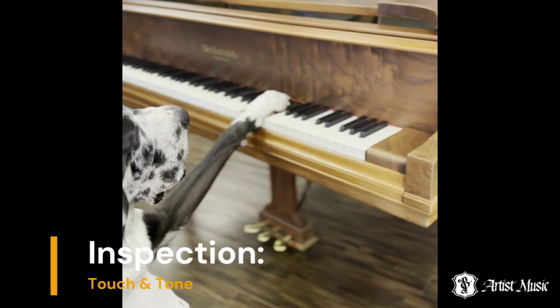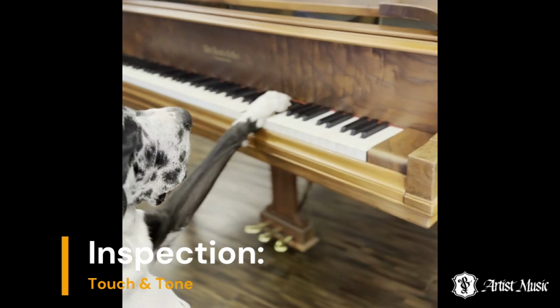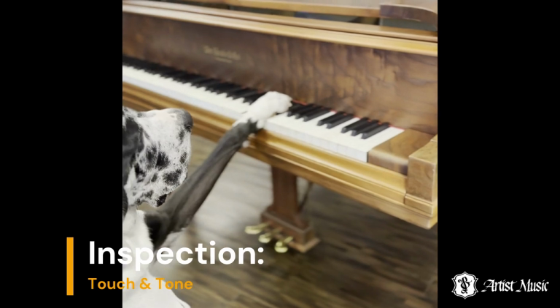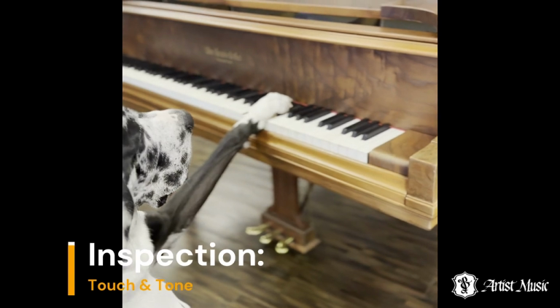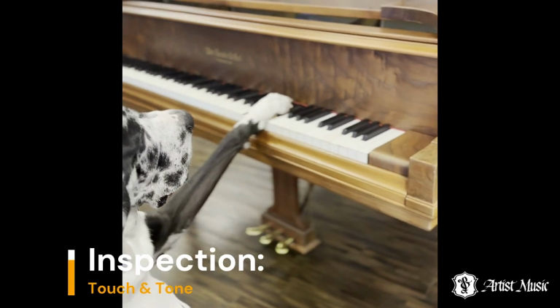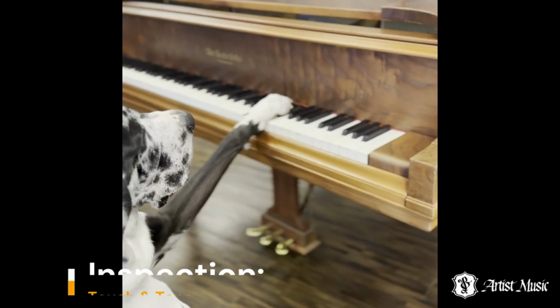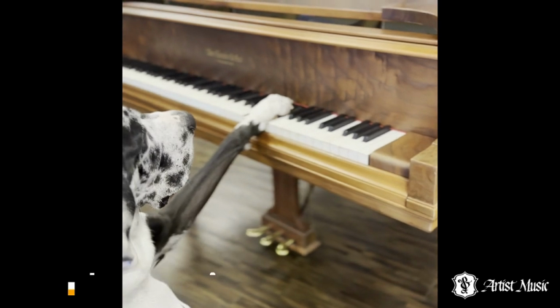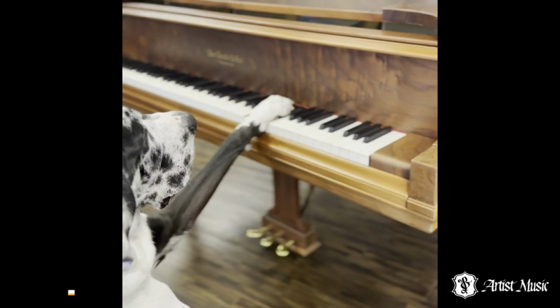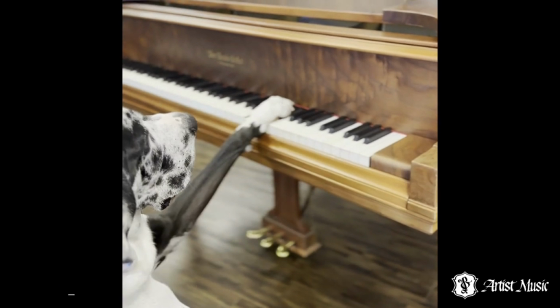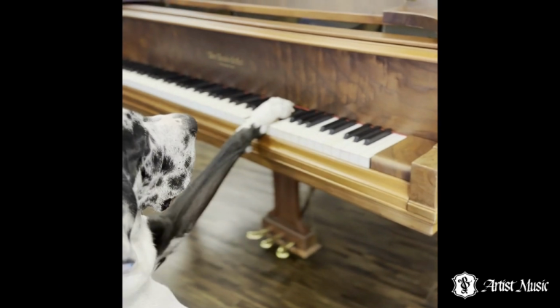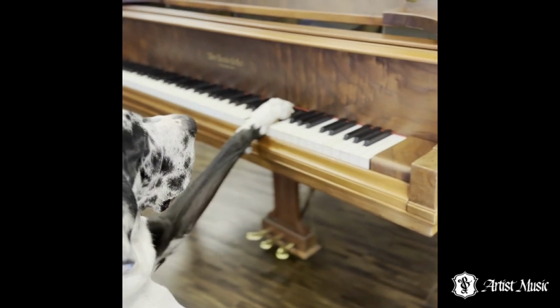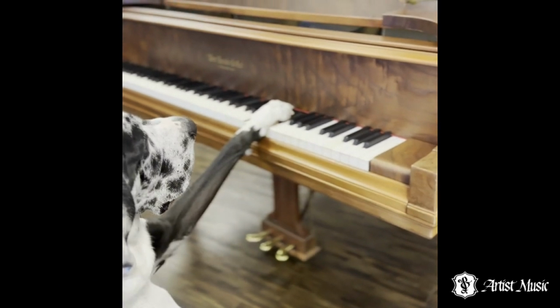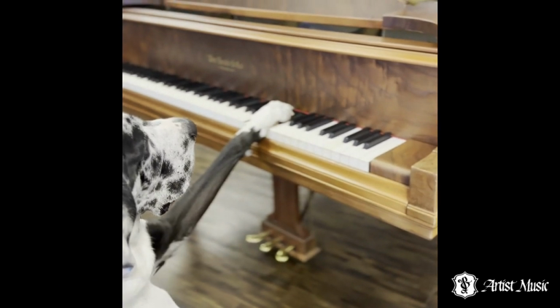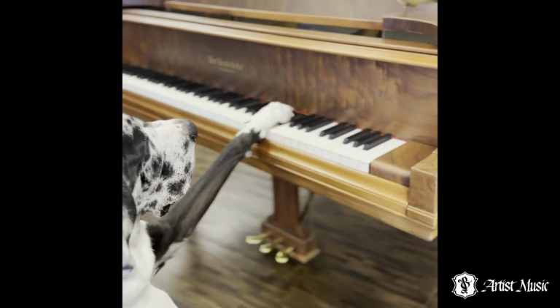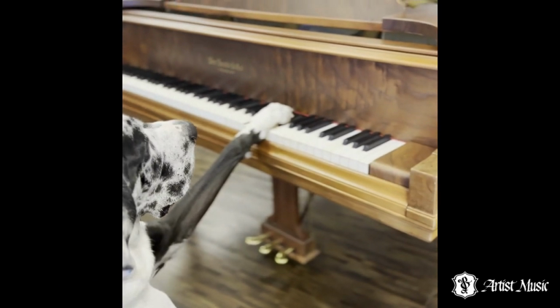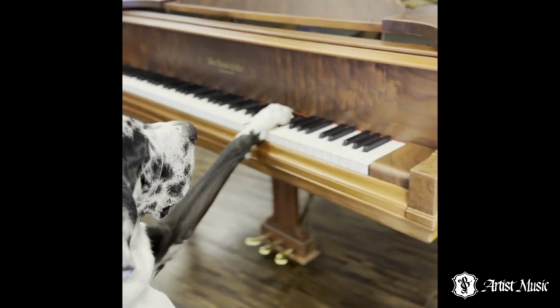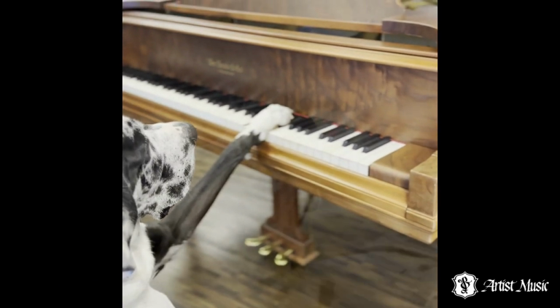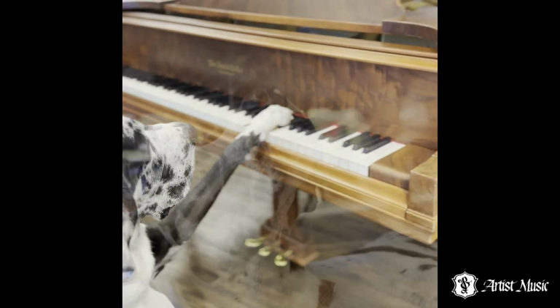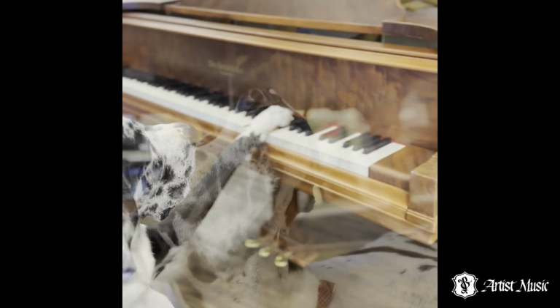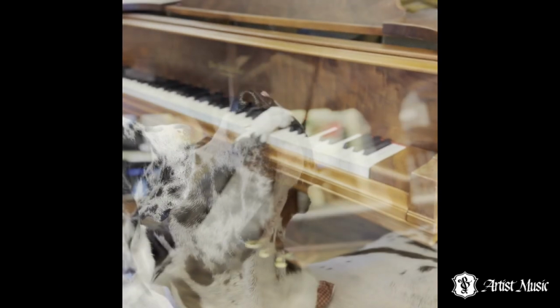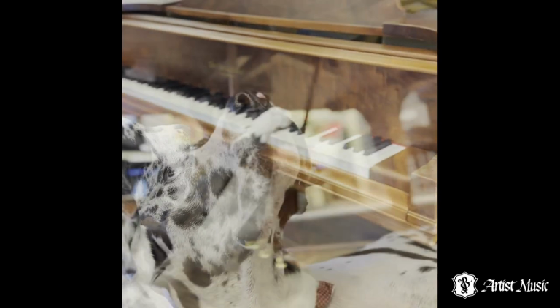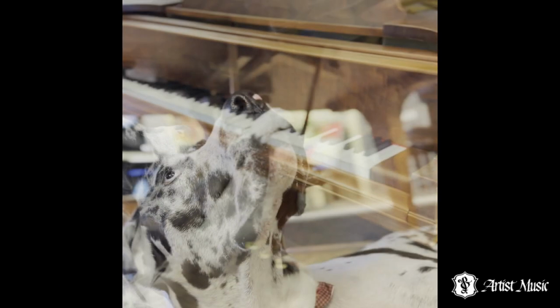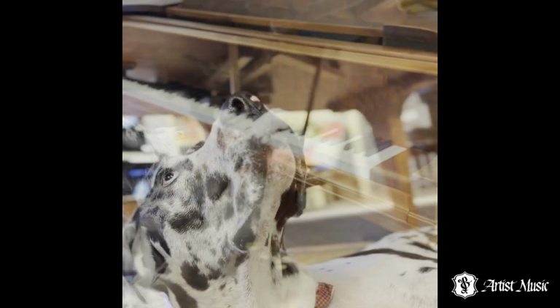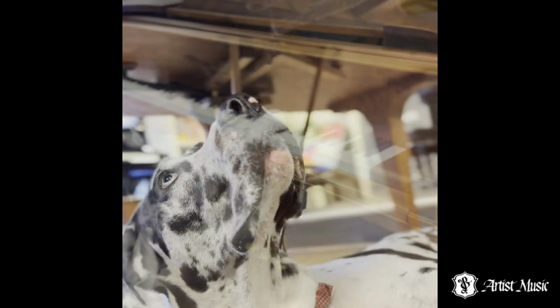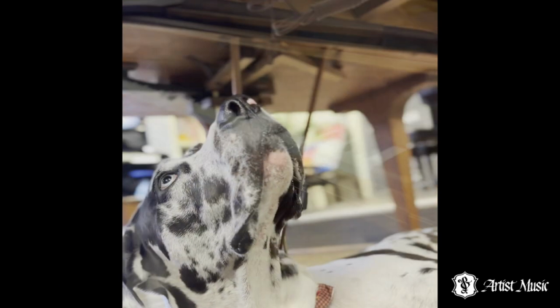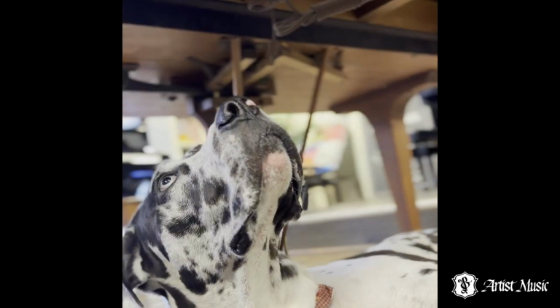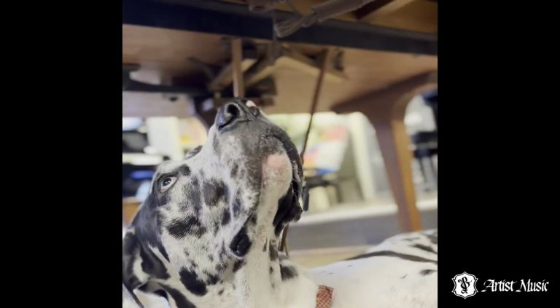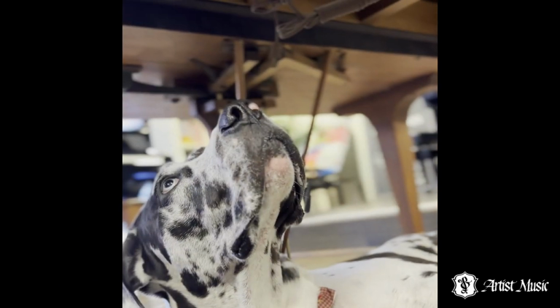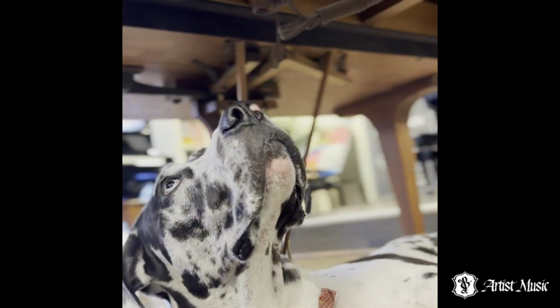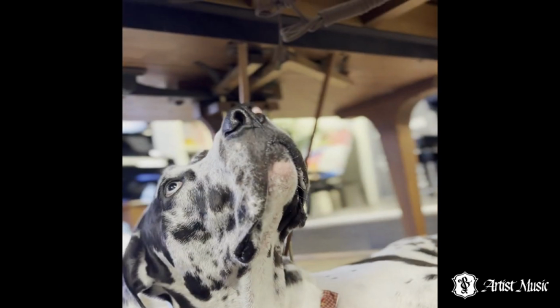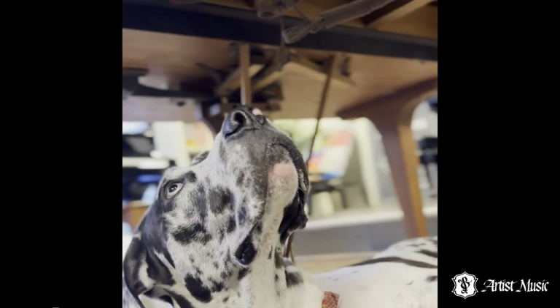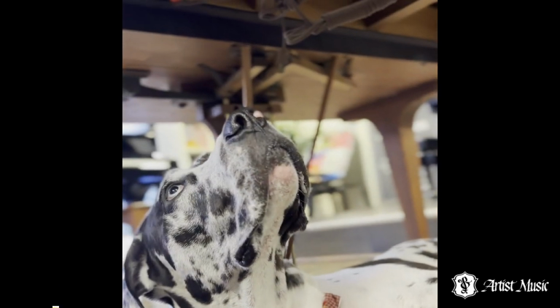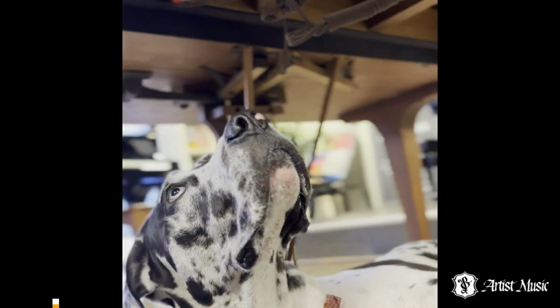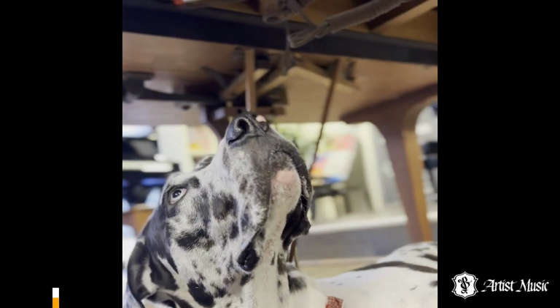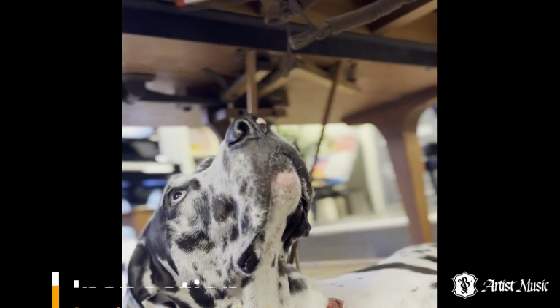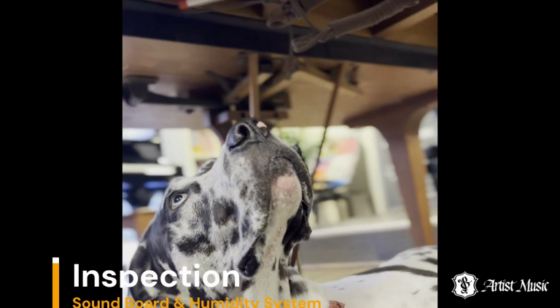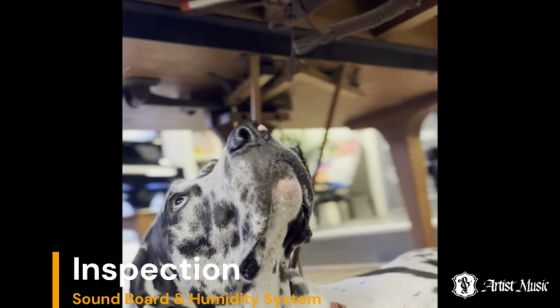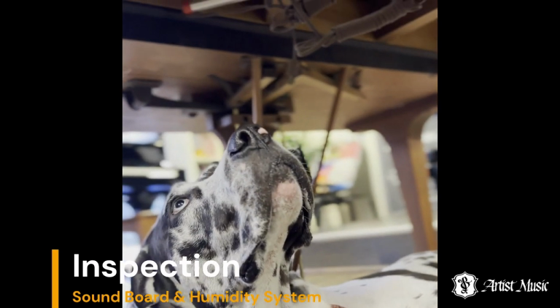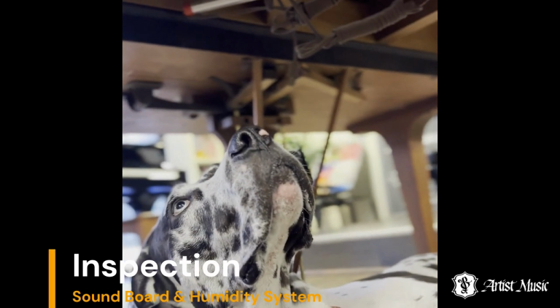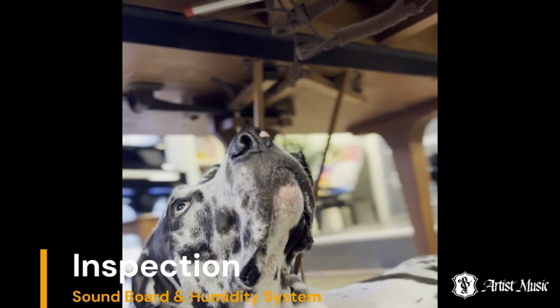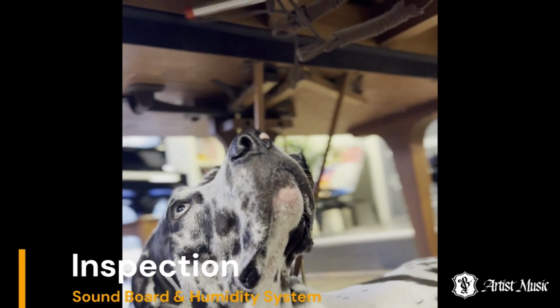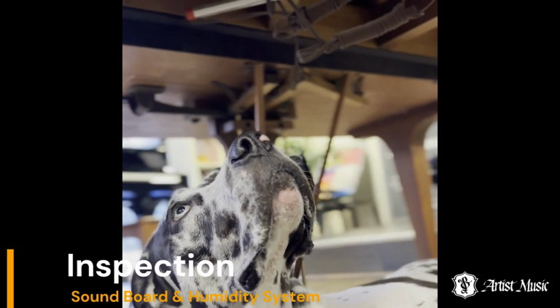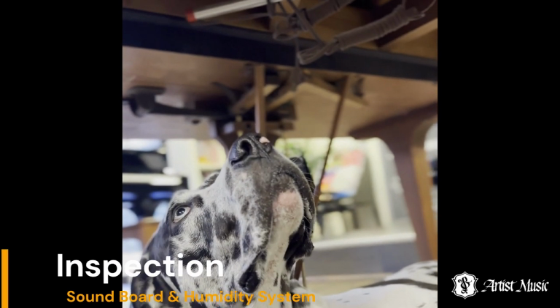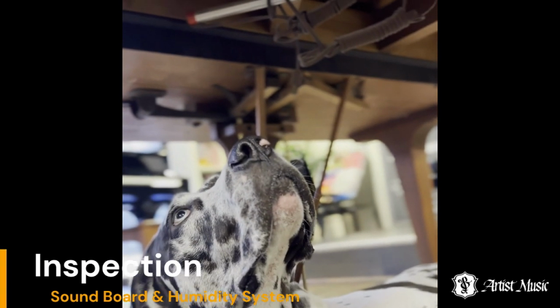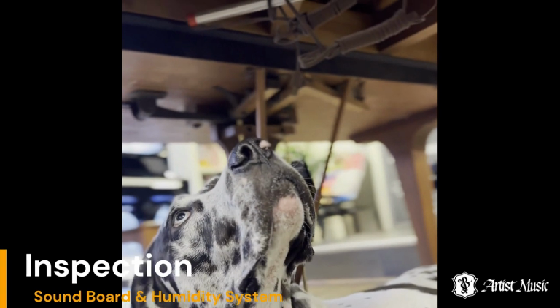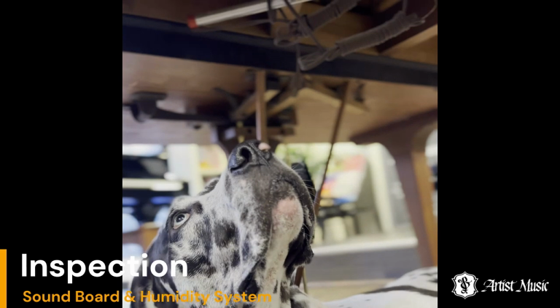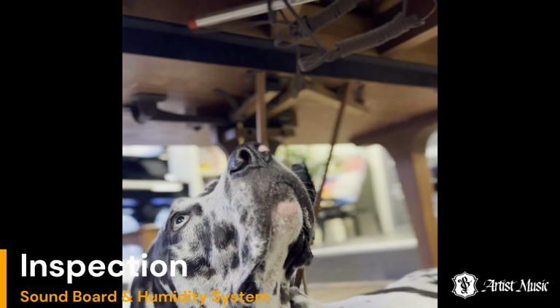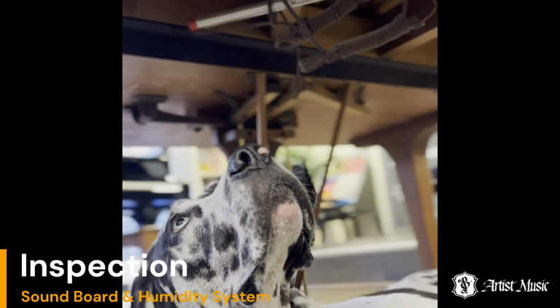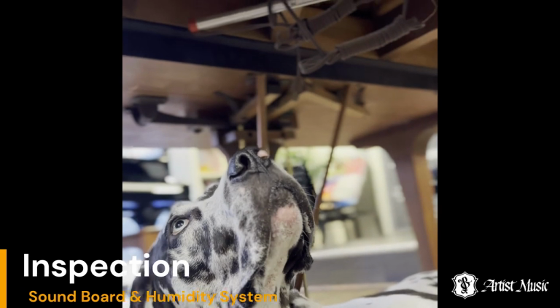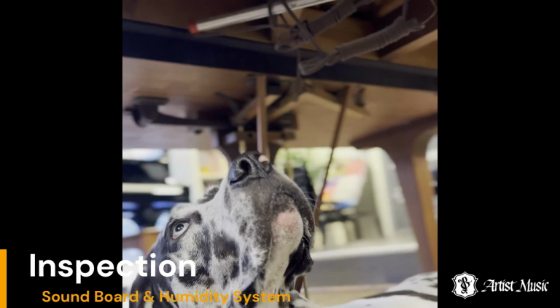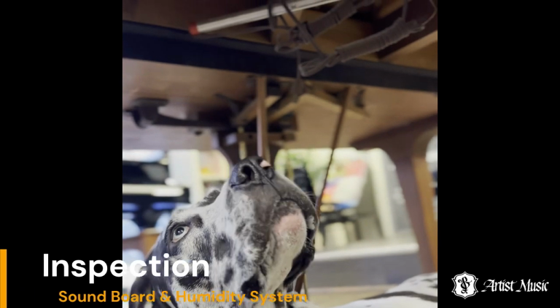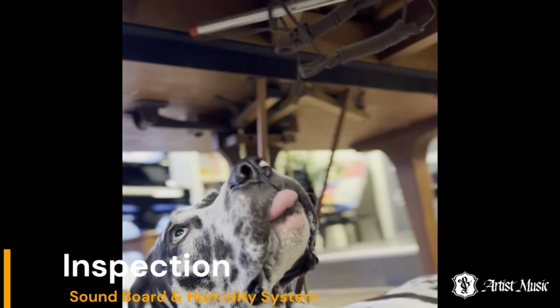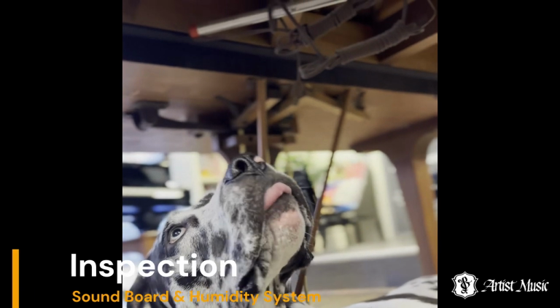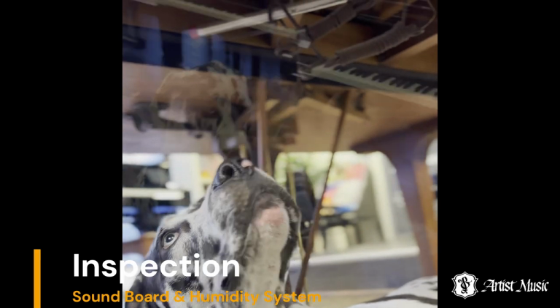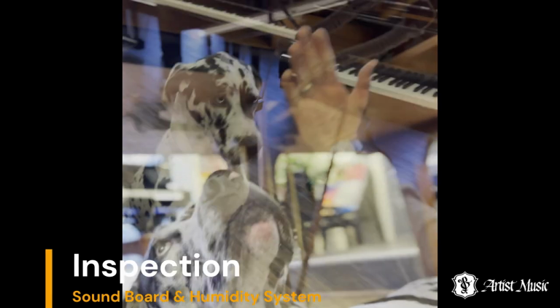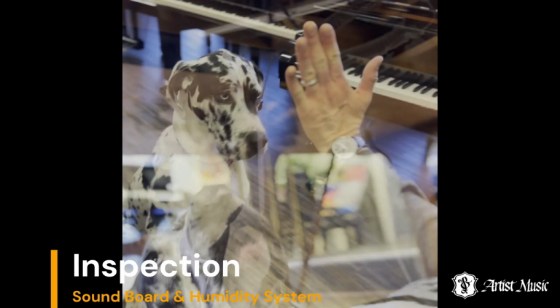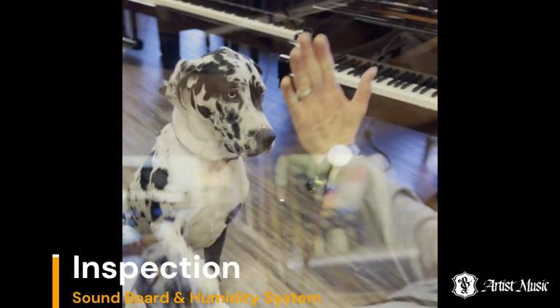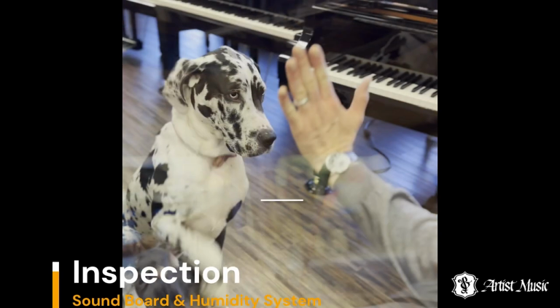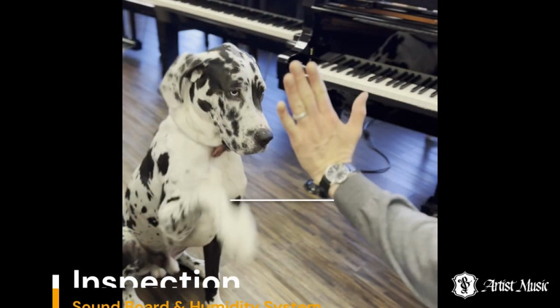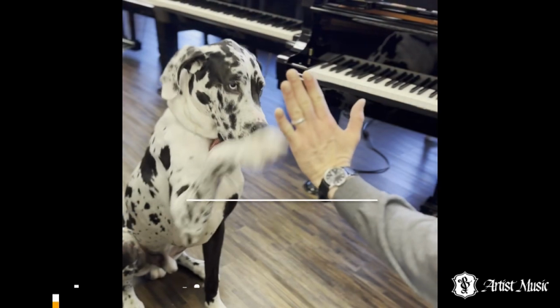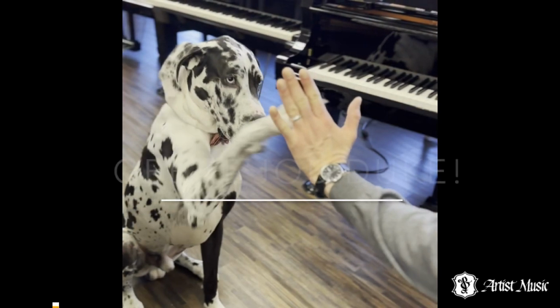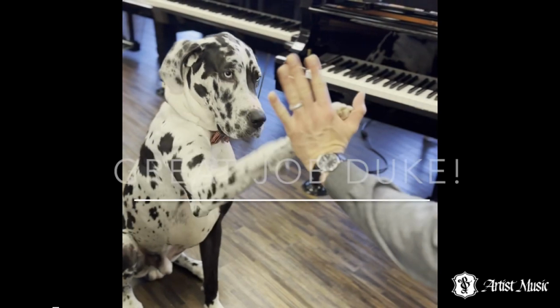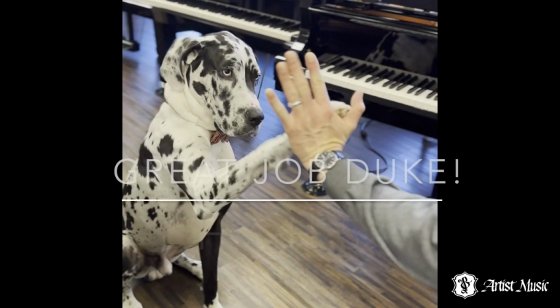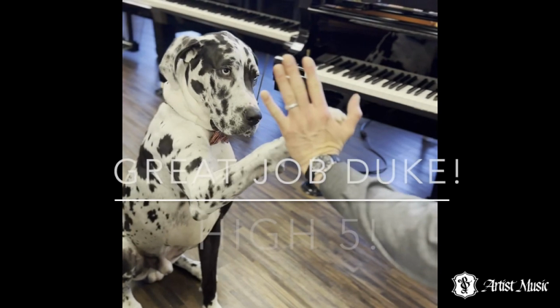Notice that this piano features real ivory keys. Duke lays on his back to inspect the piano's soundboard and humidifier system.